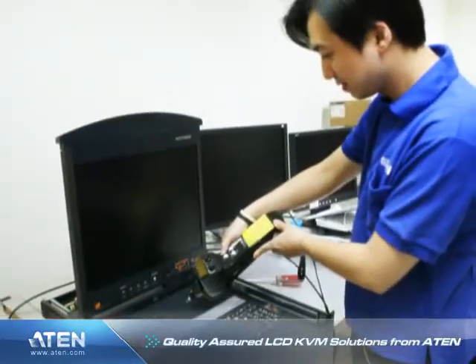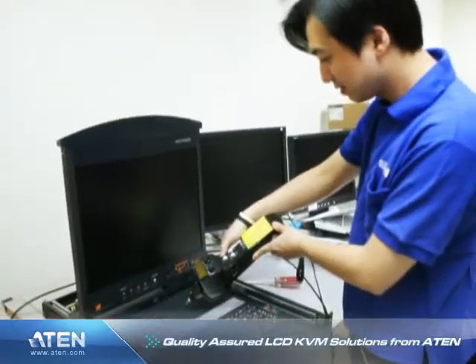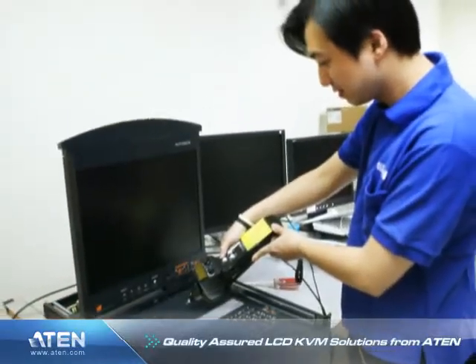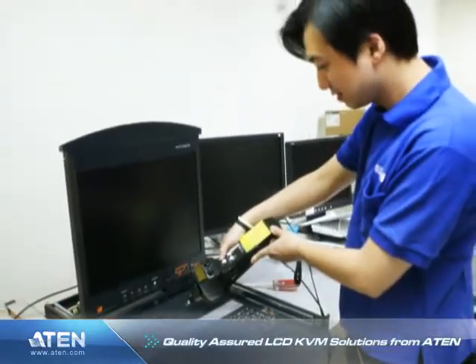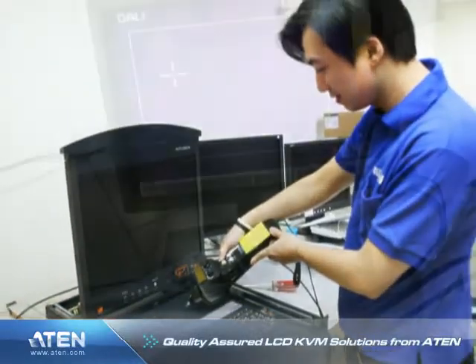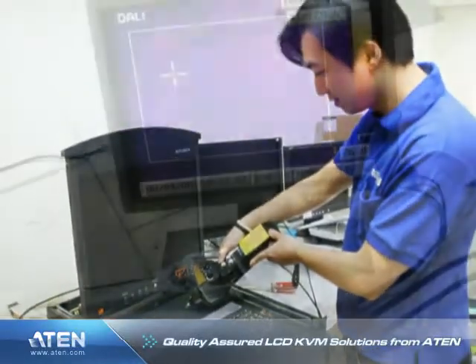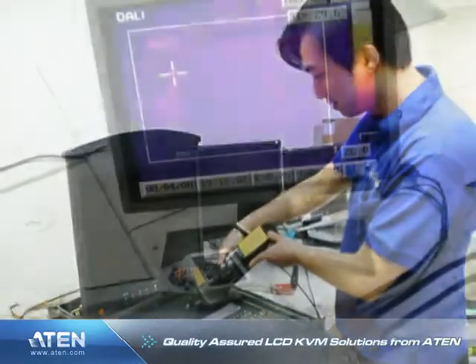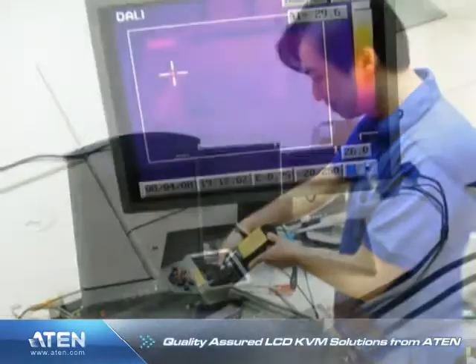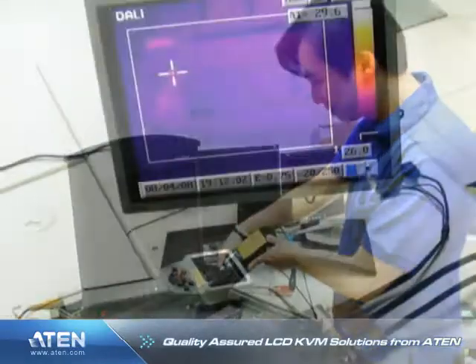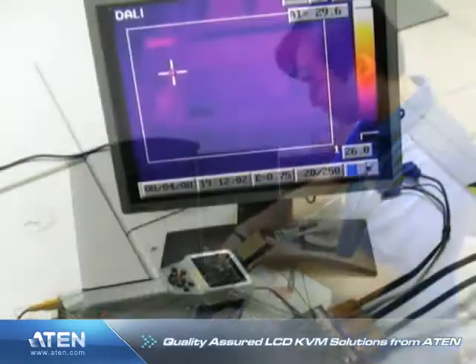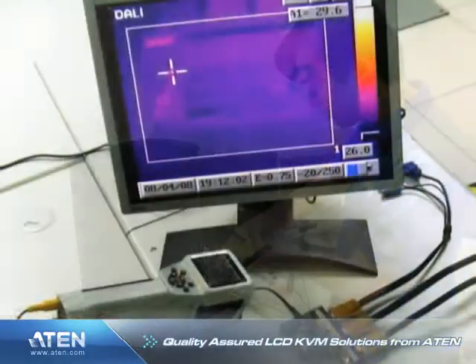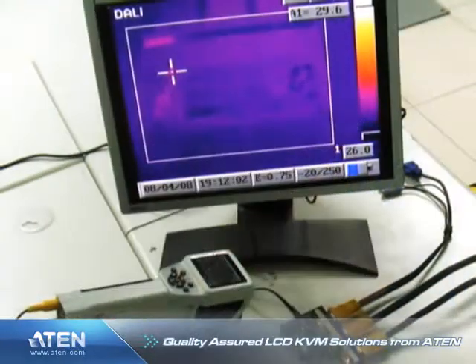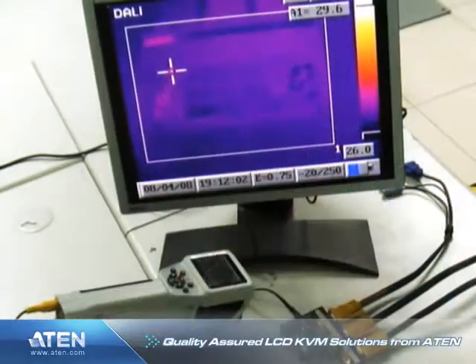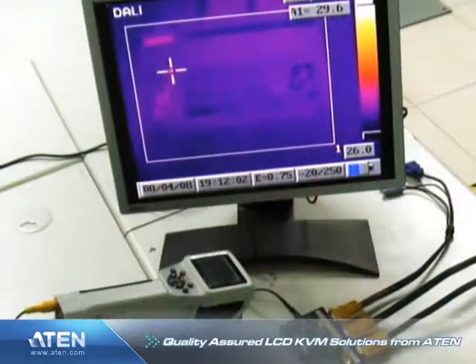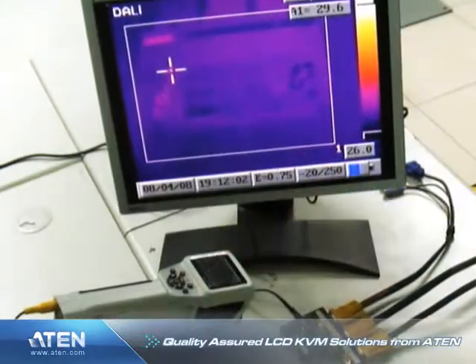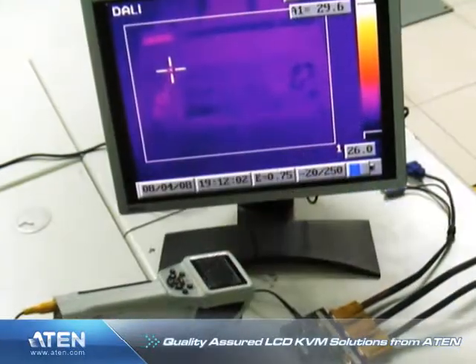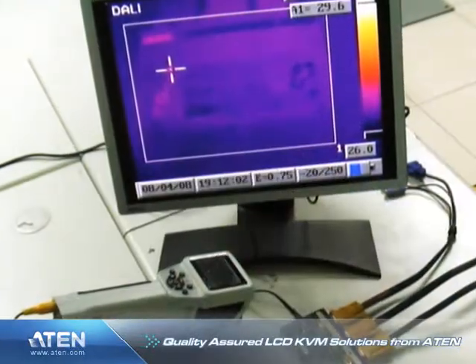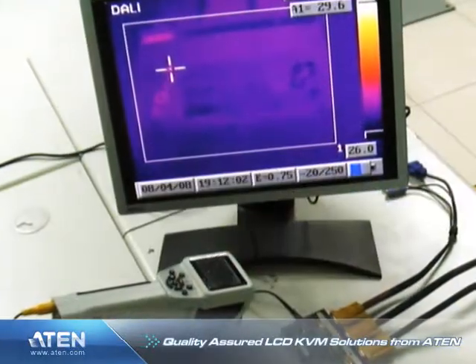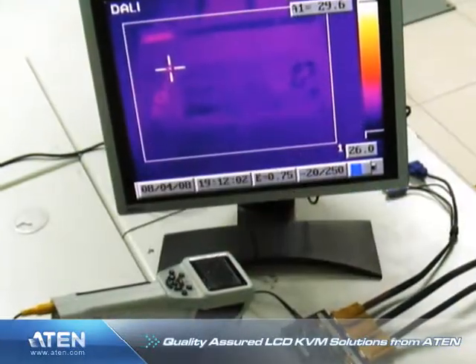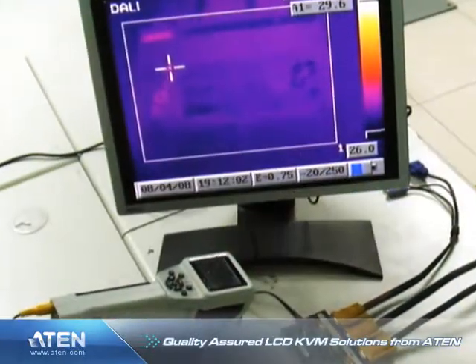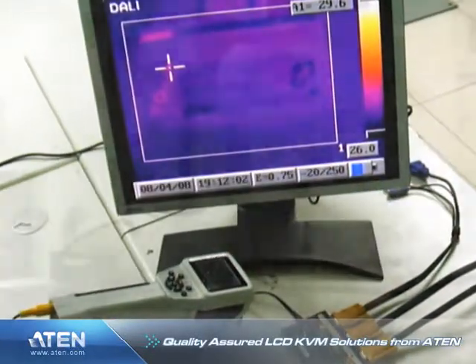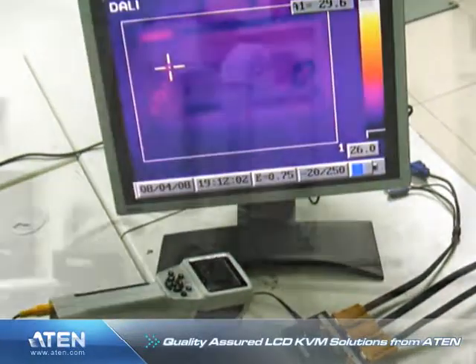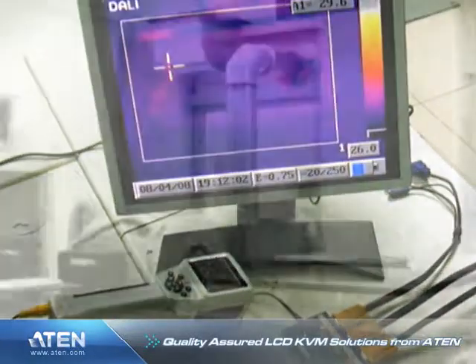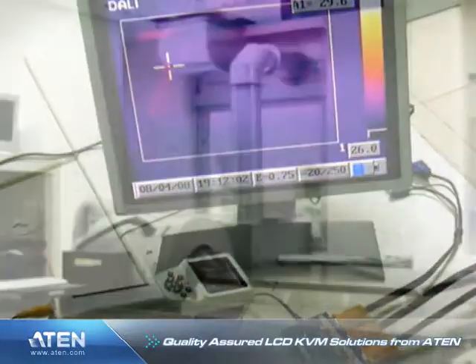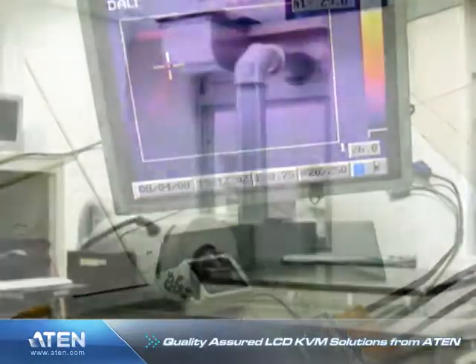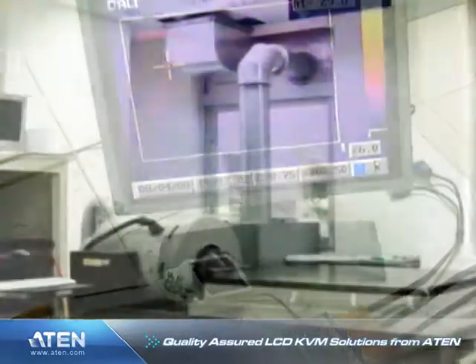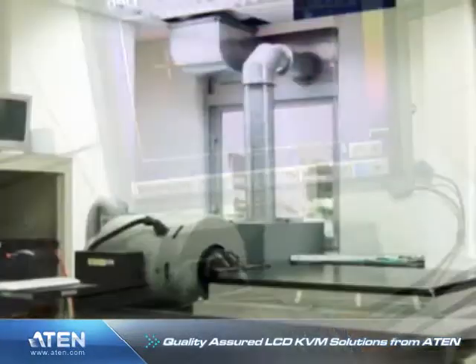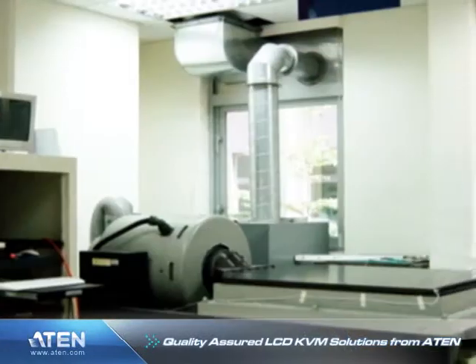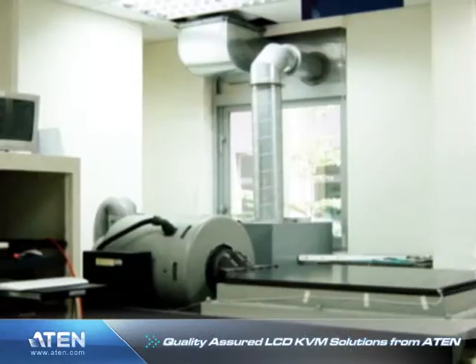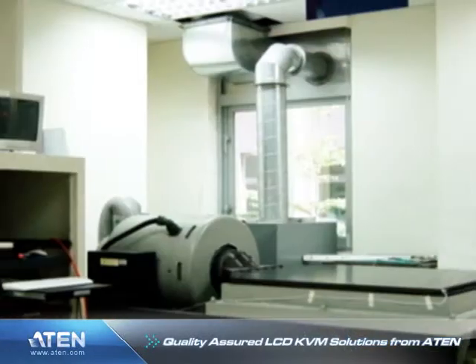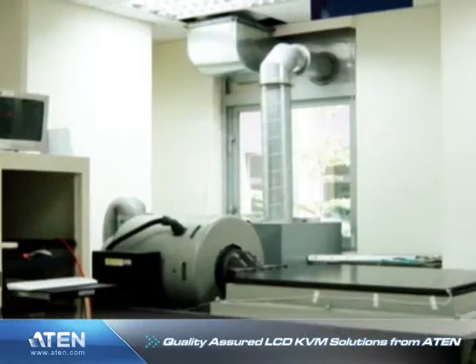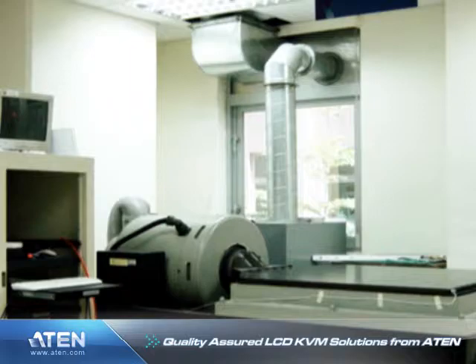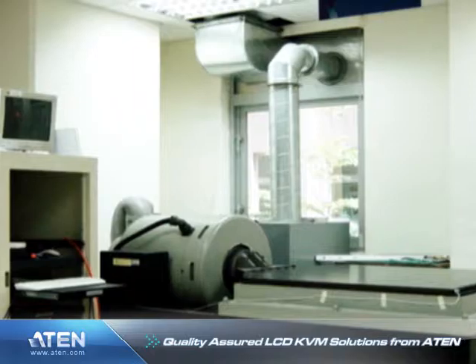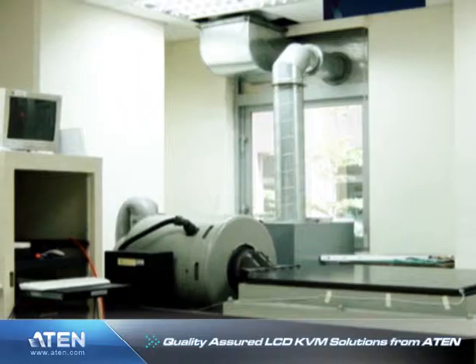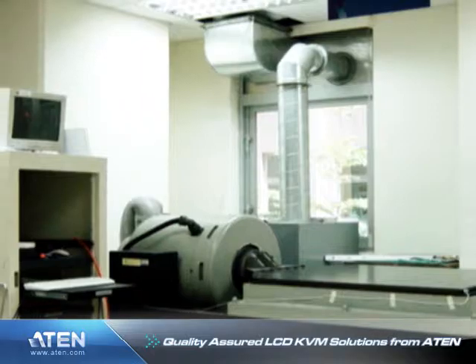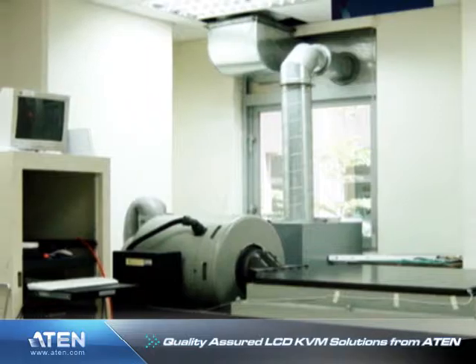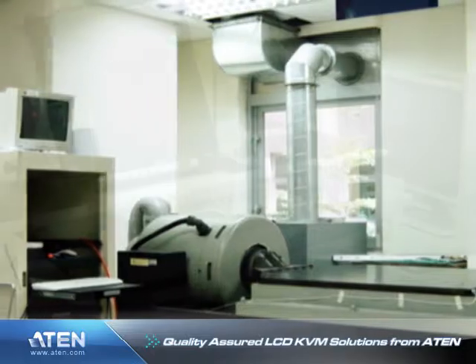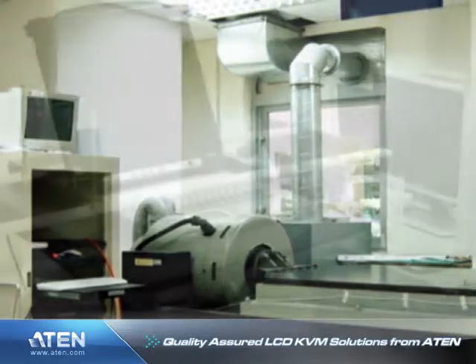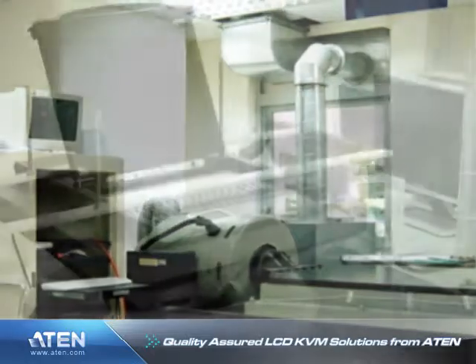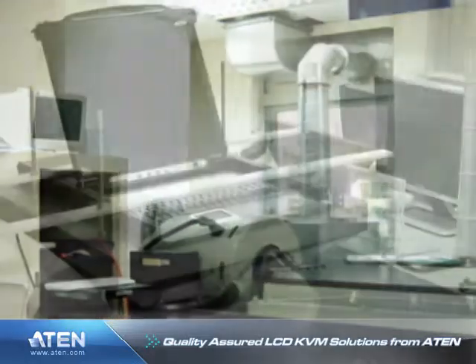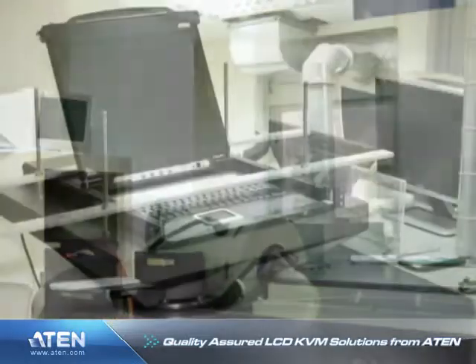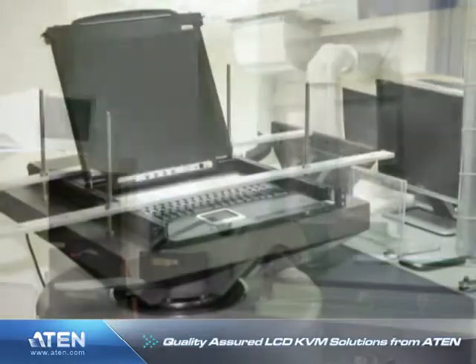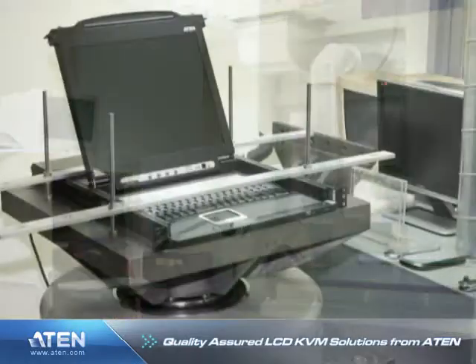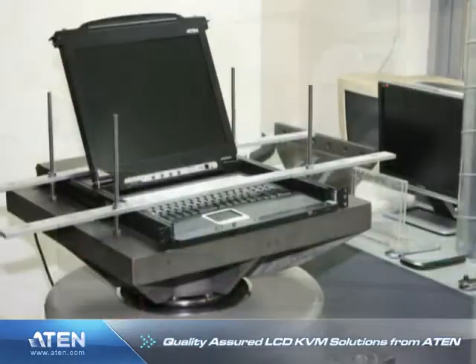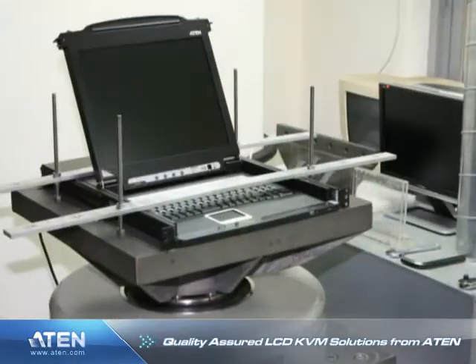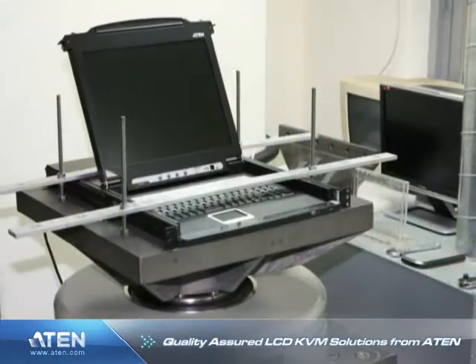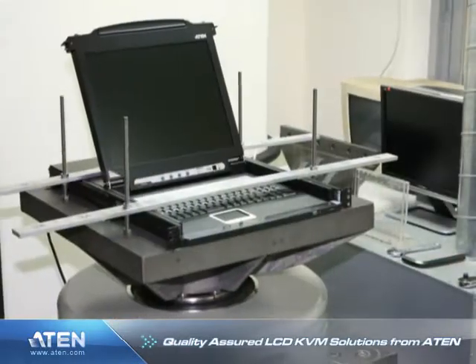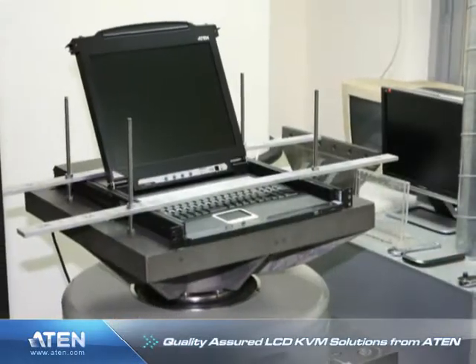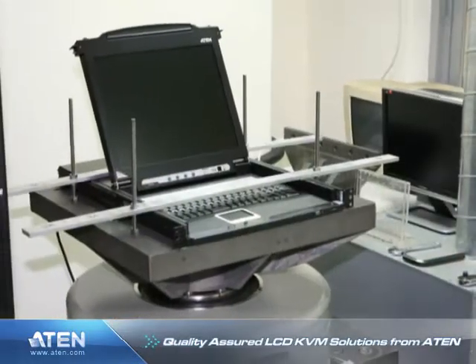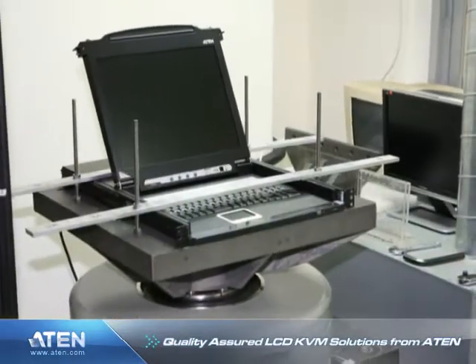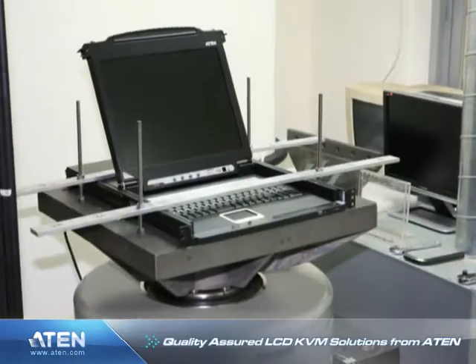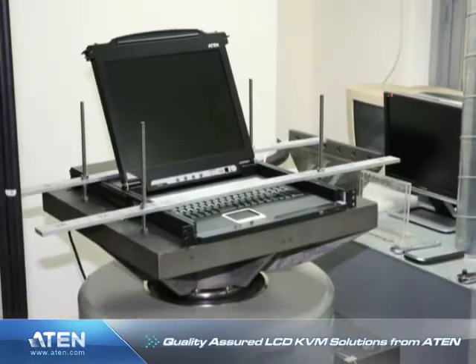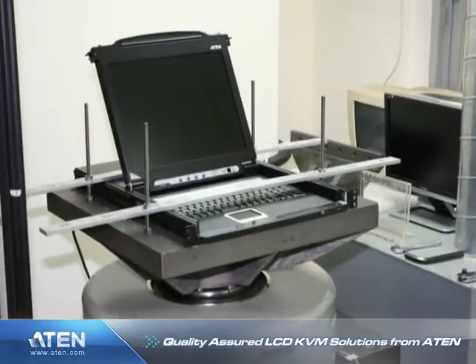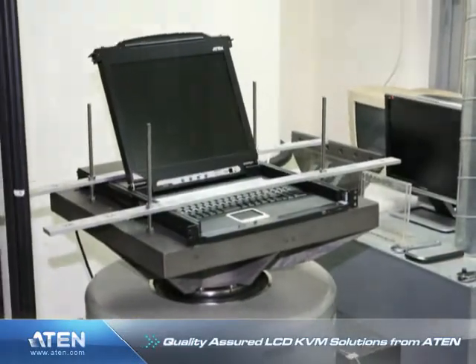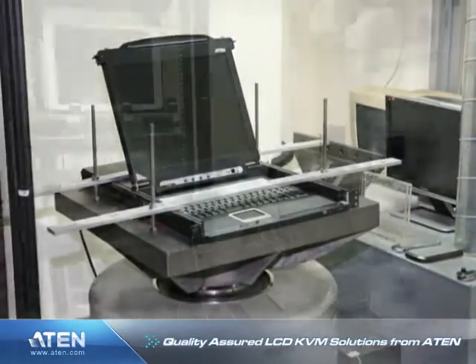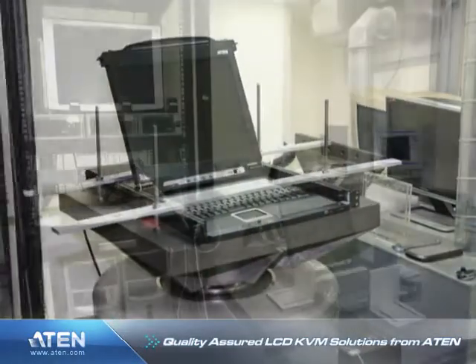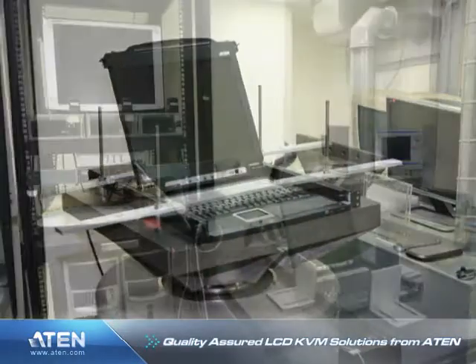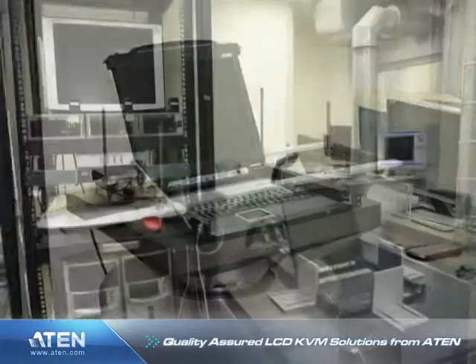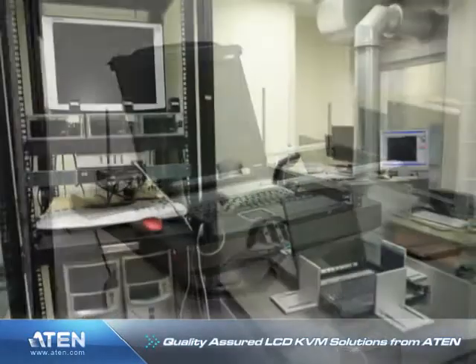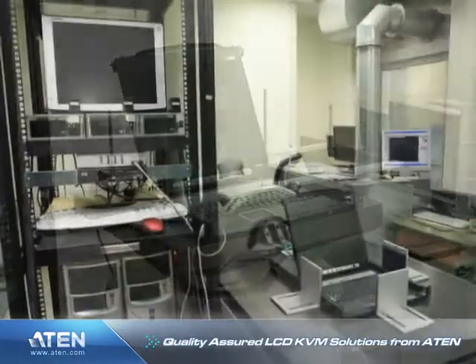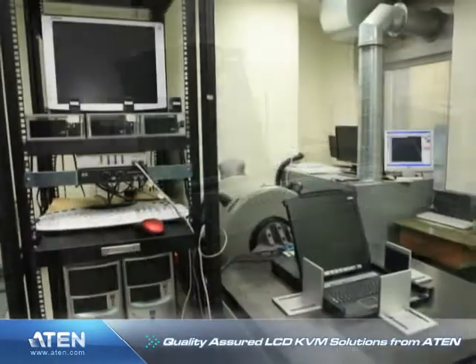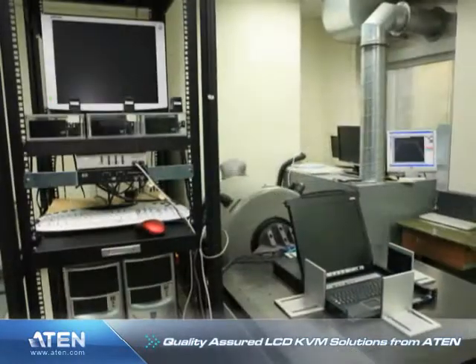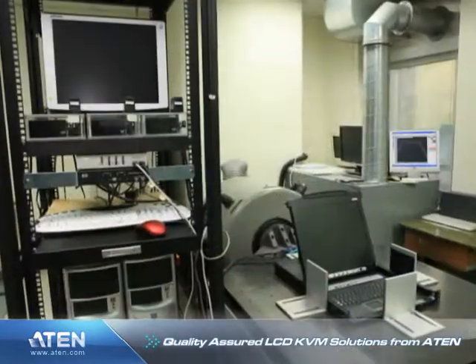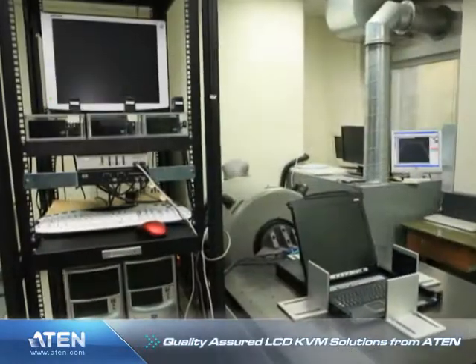At the ATEN in-house manufacturing facility, specialized quality tests are conducted on our full range of LCD KVM switch solutions.